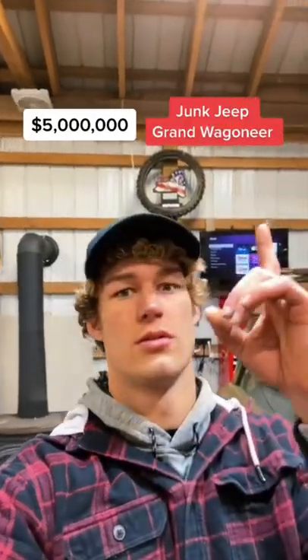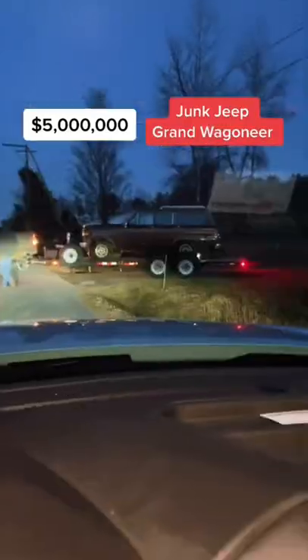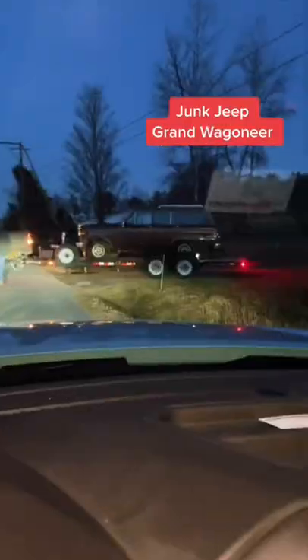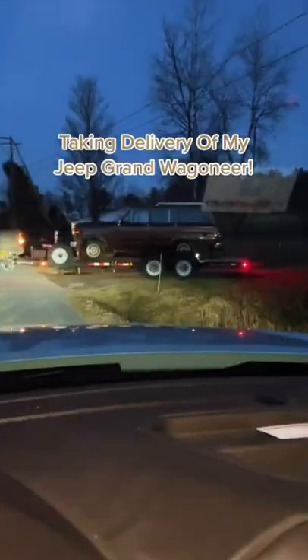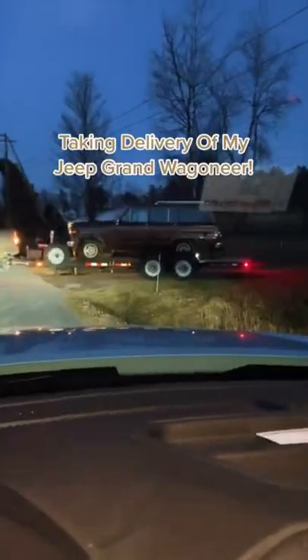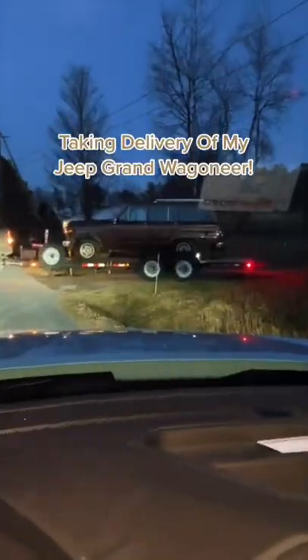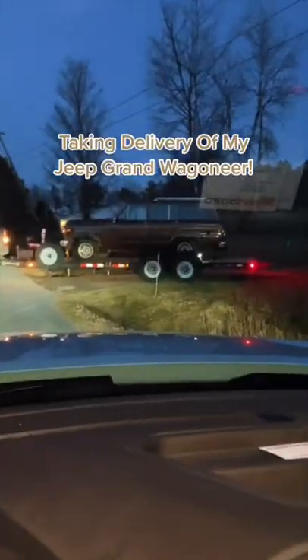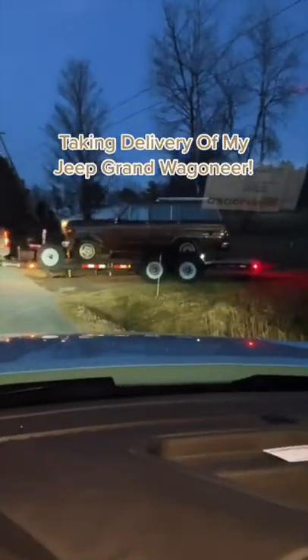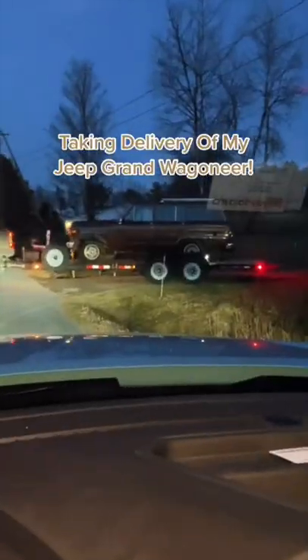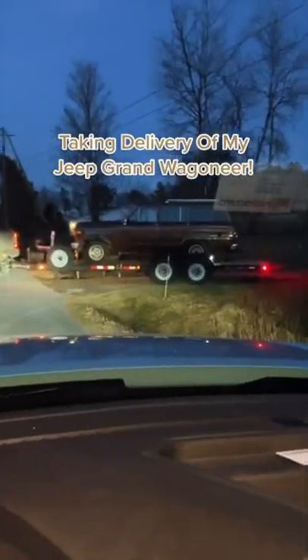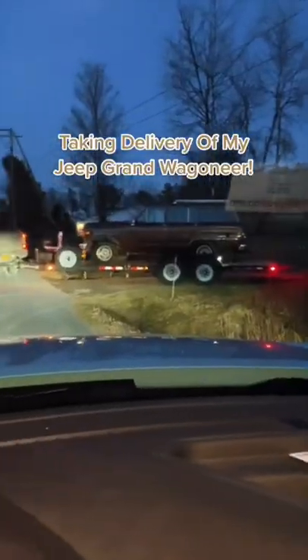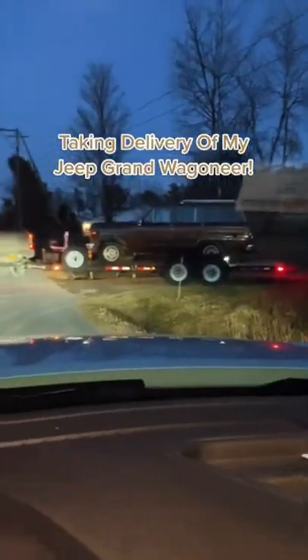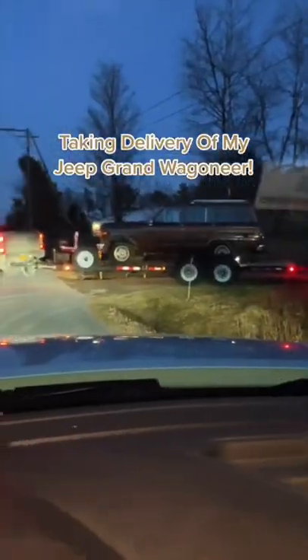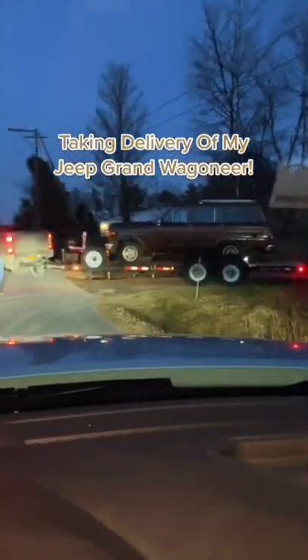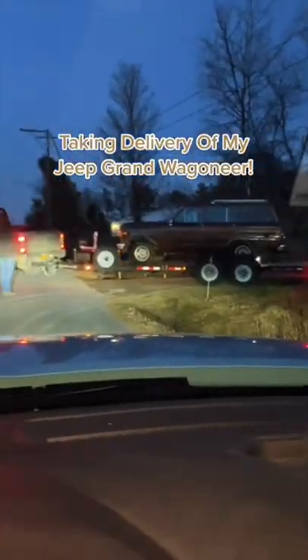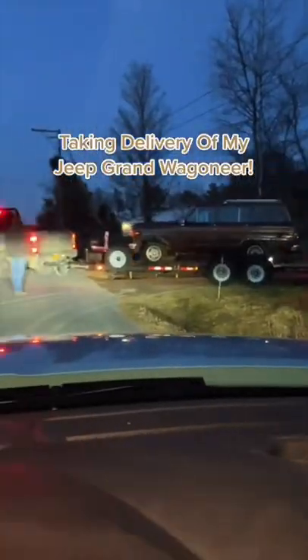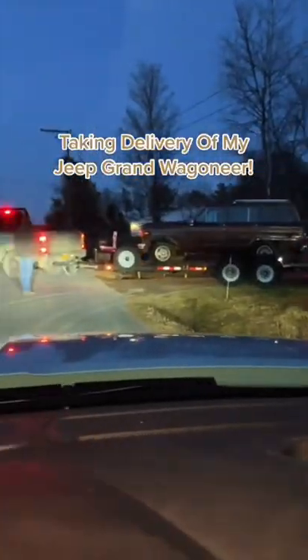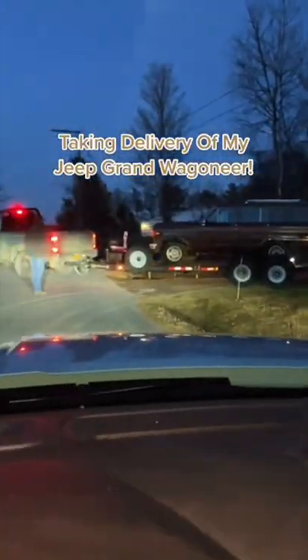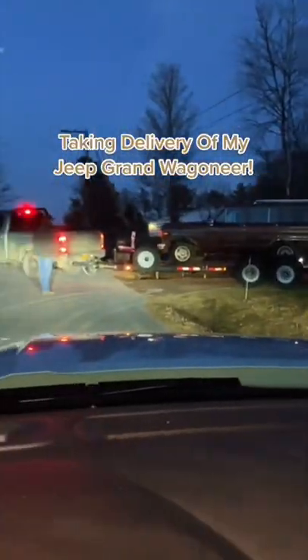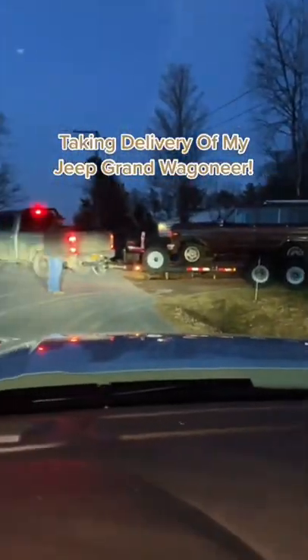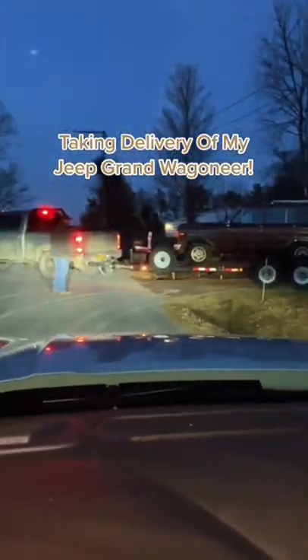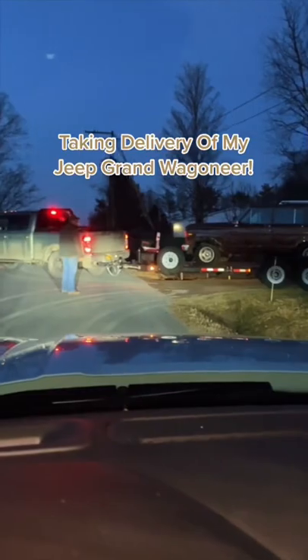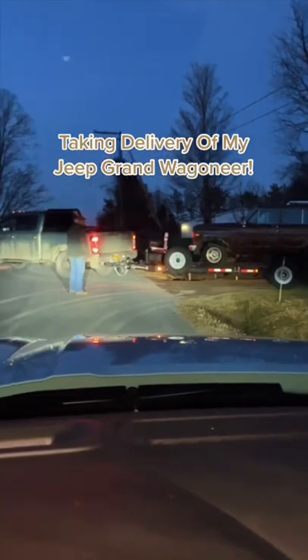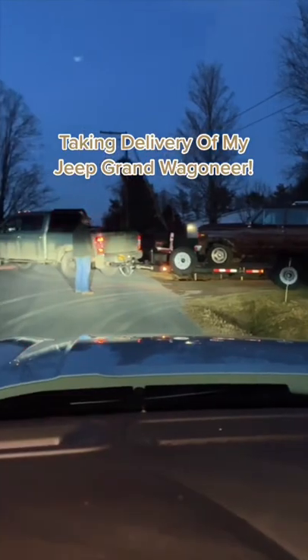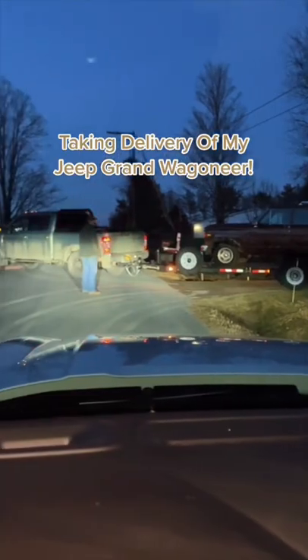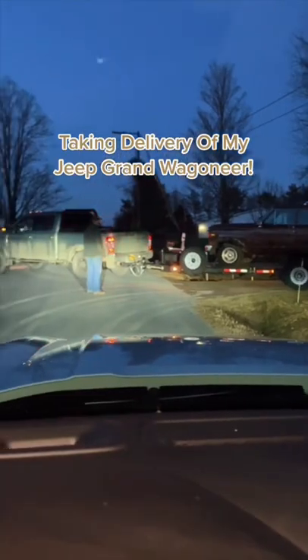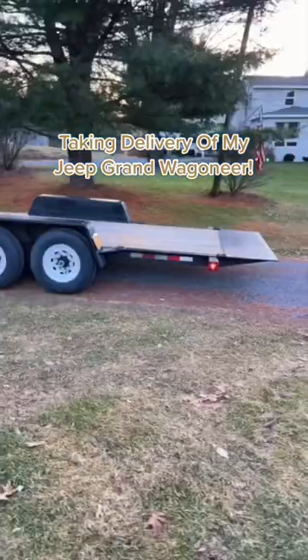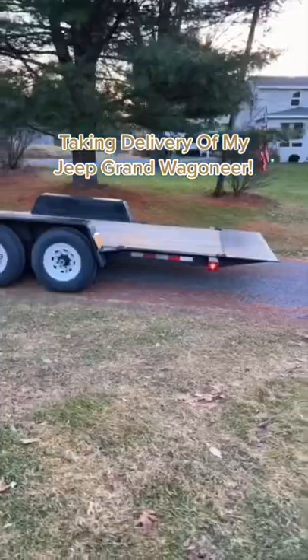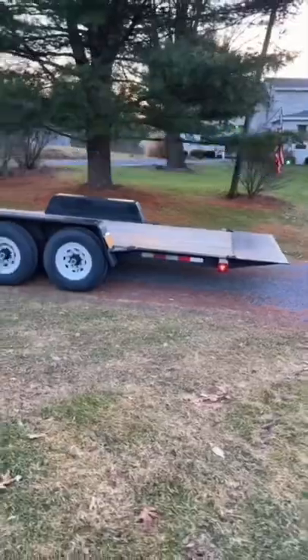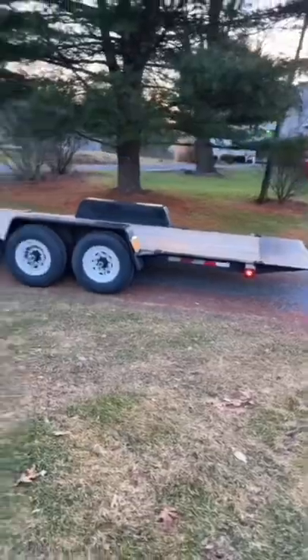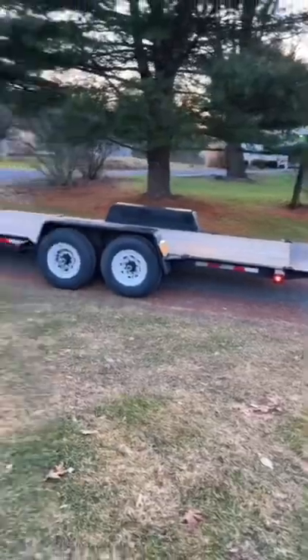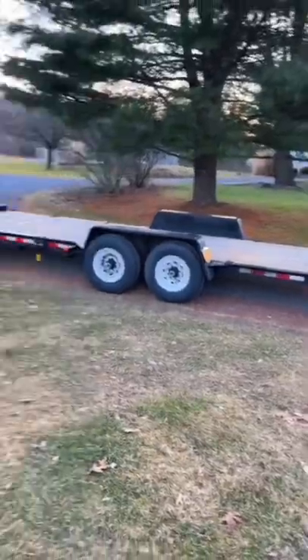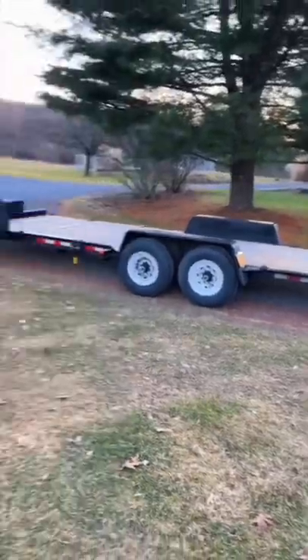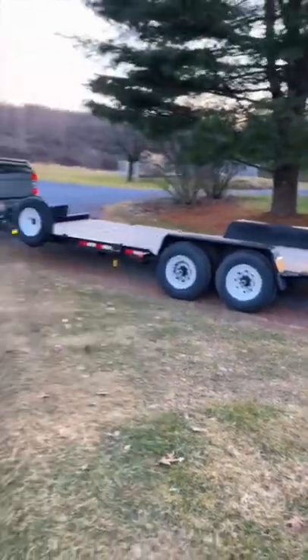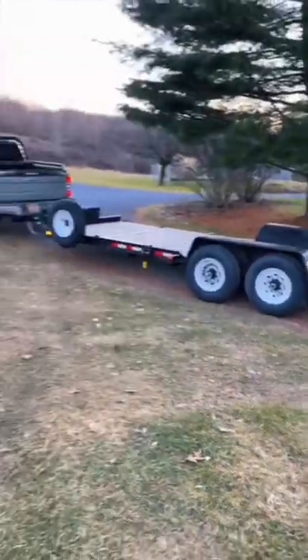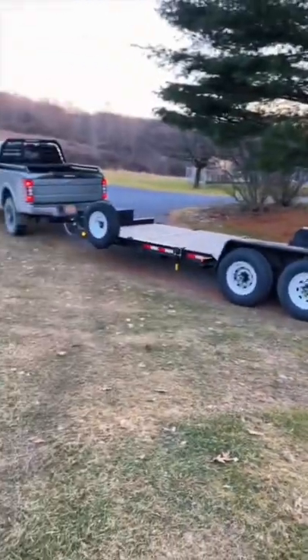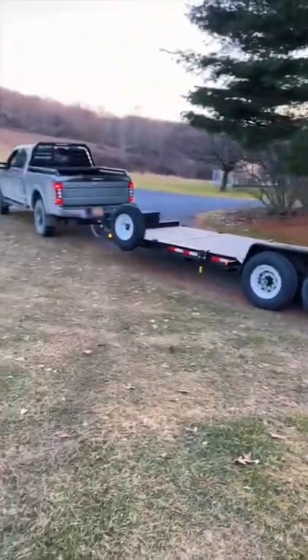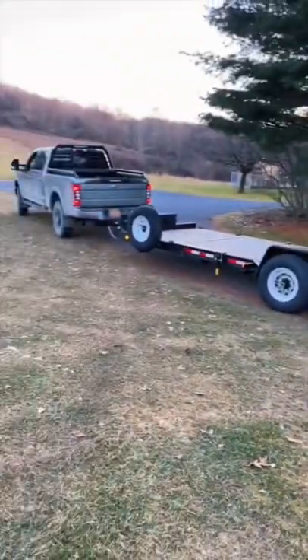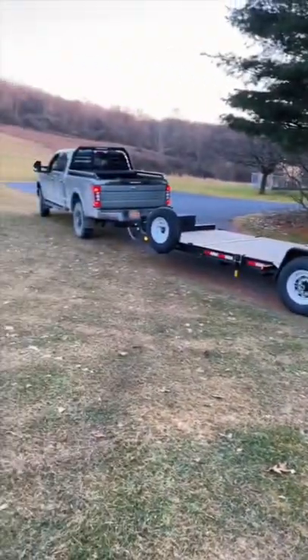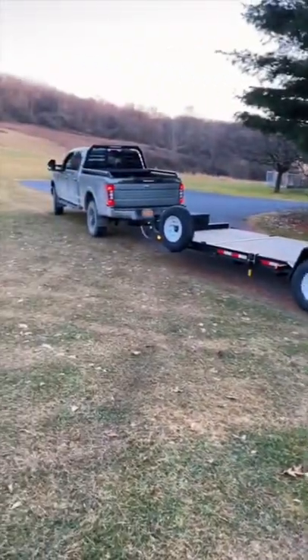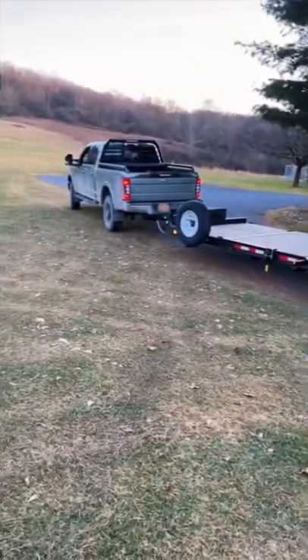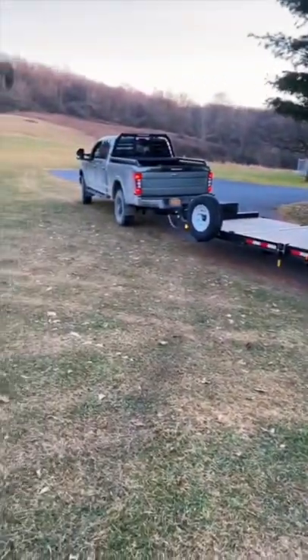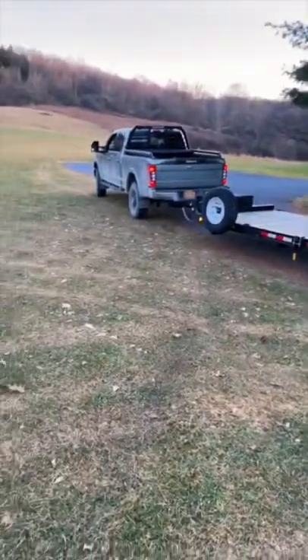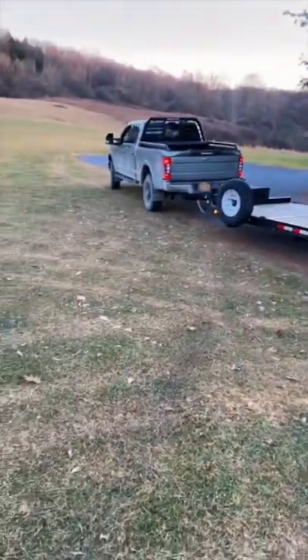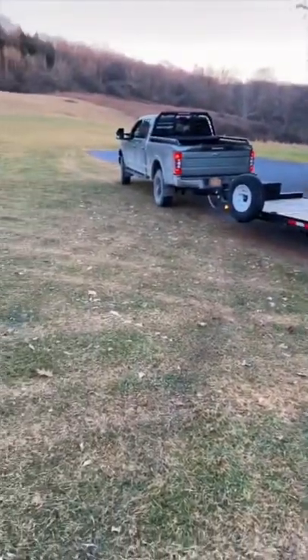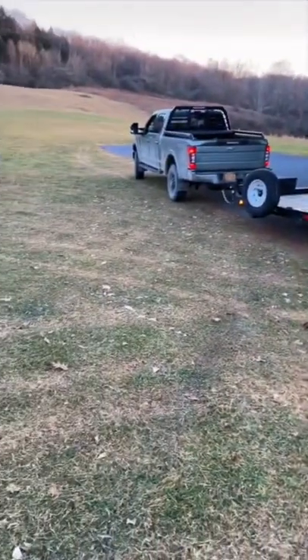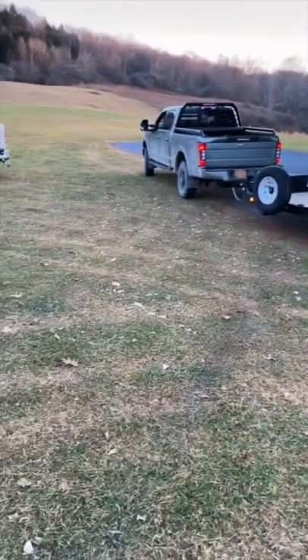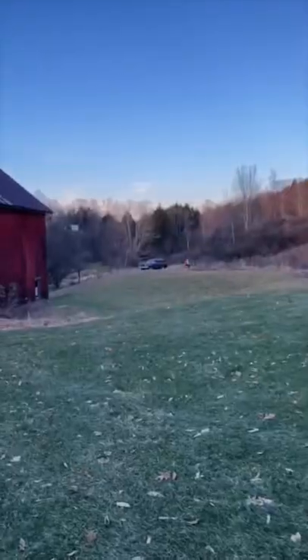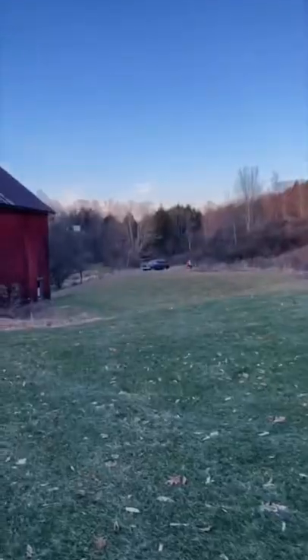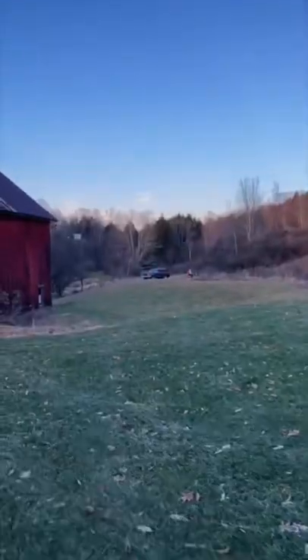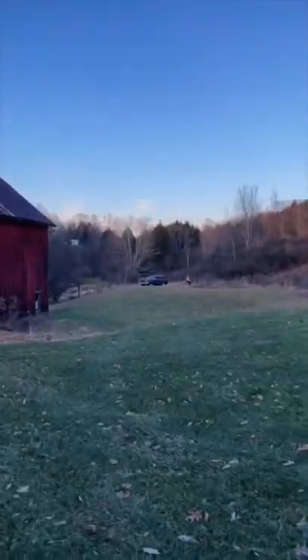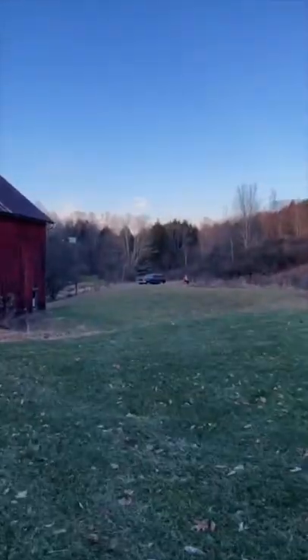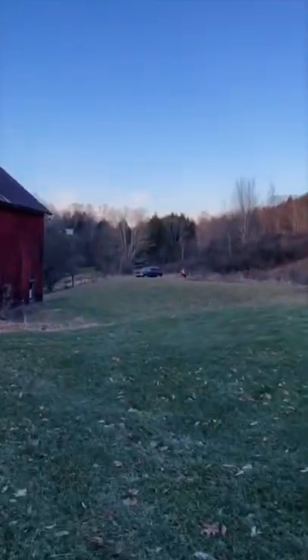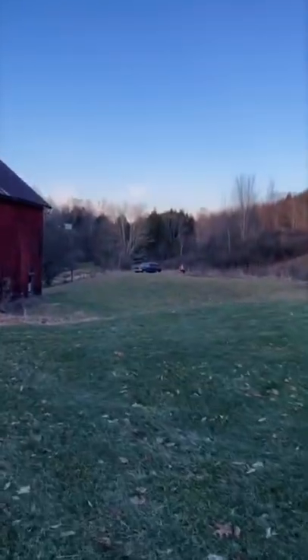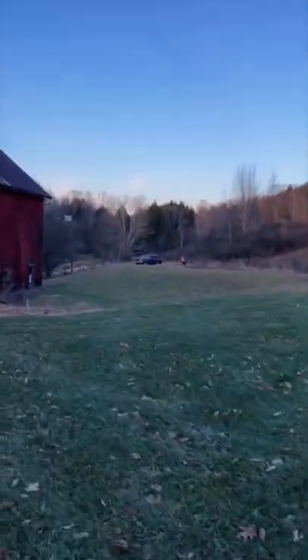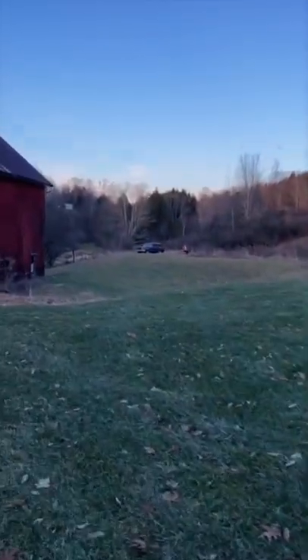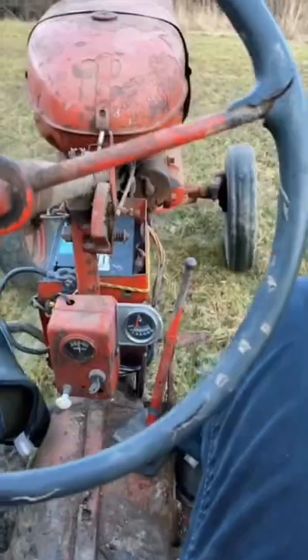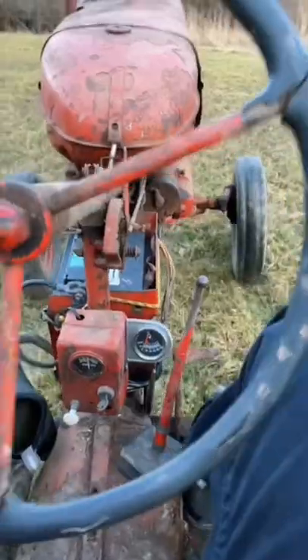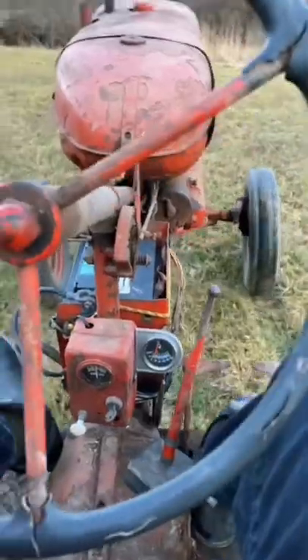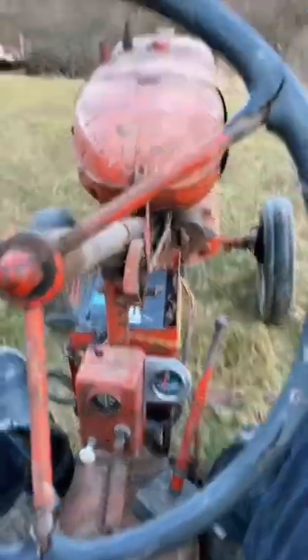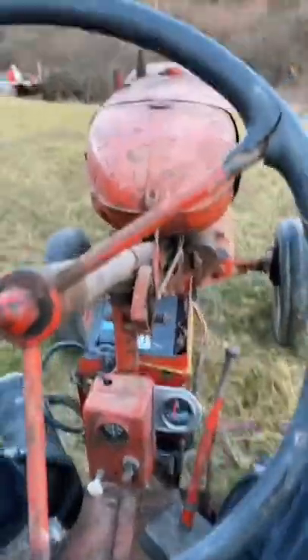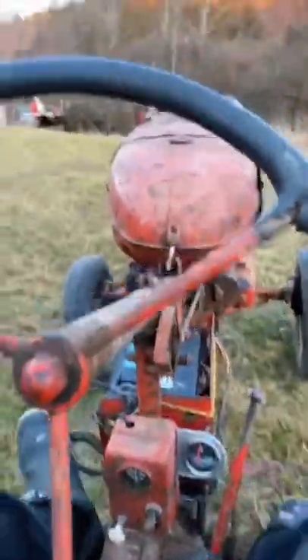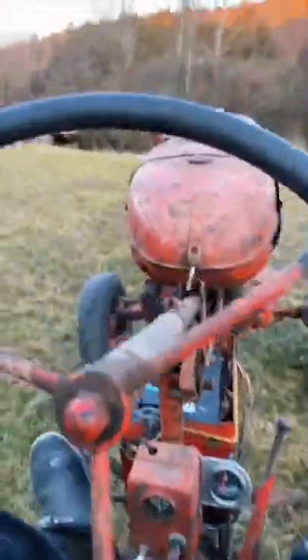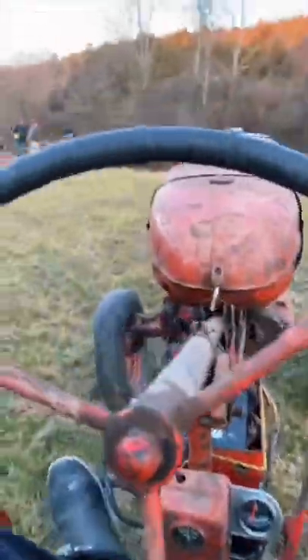Today I'm taking delivery of my Jeep Grand Wagoneer. First up we had to go yank this thing out of the field as it doesn't run, so we grabbed the rollback and the tractor to push it on.